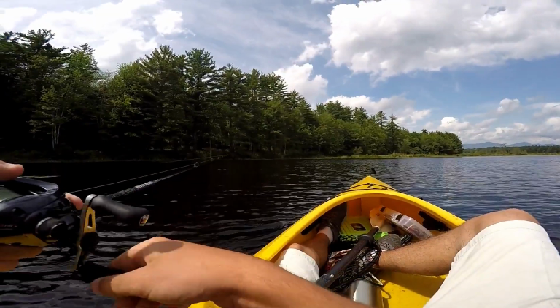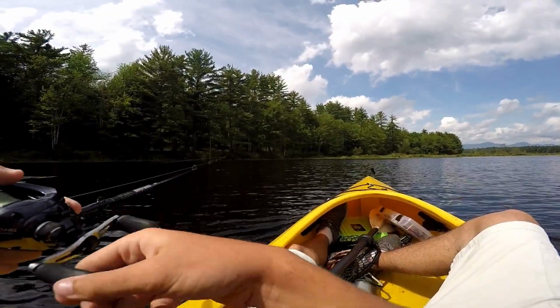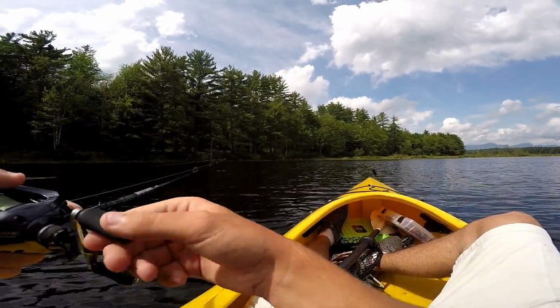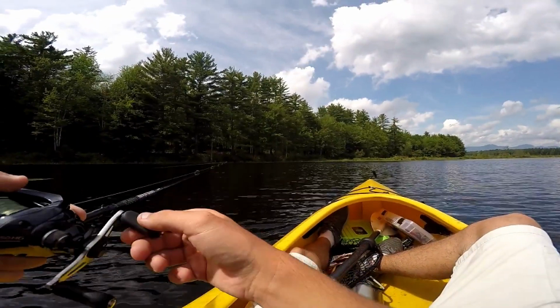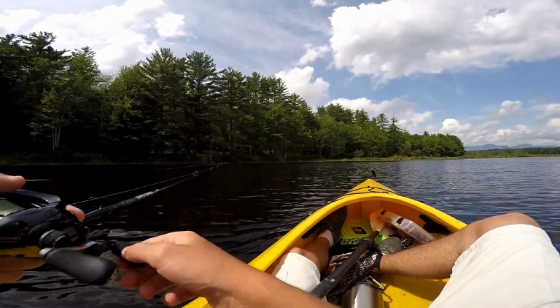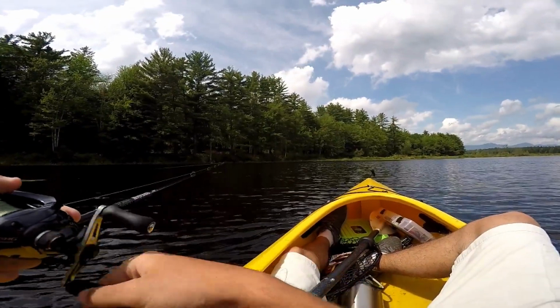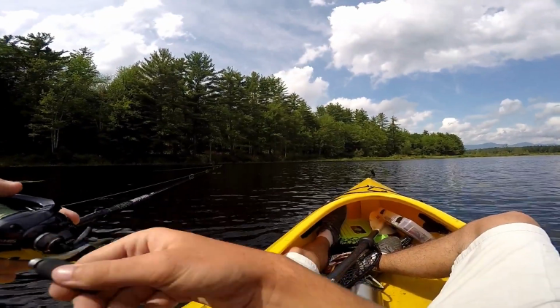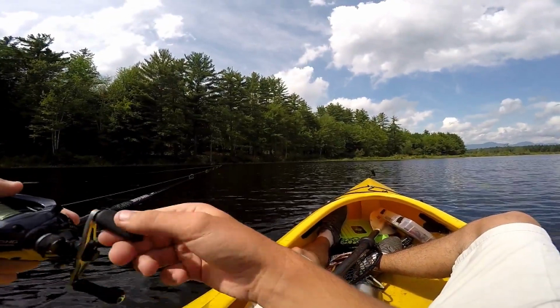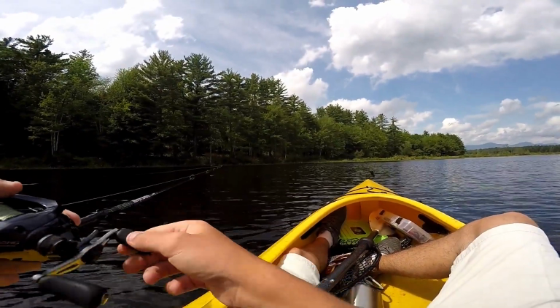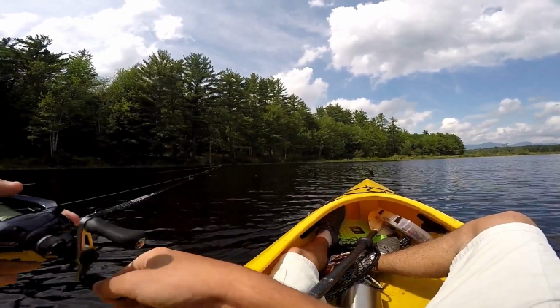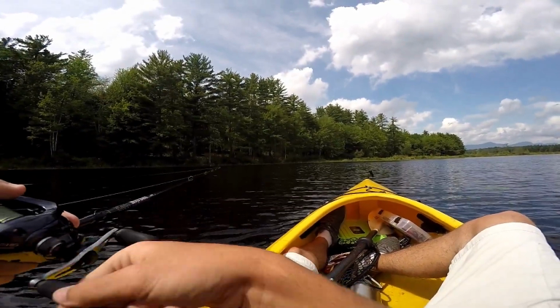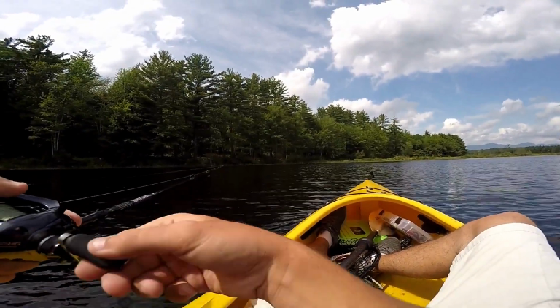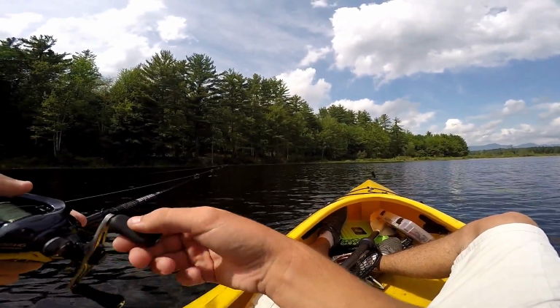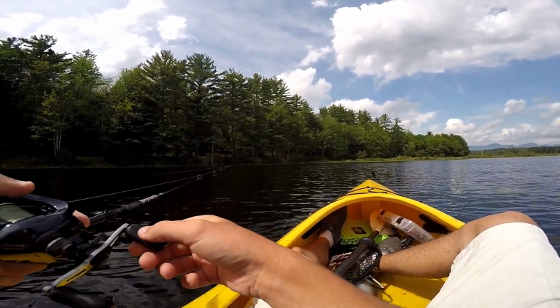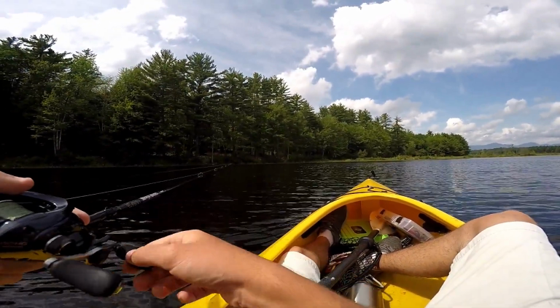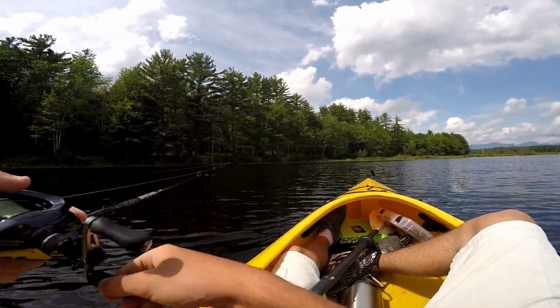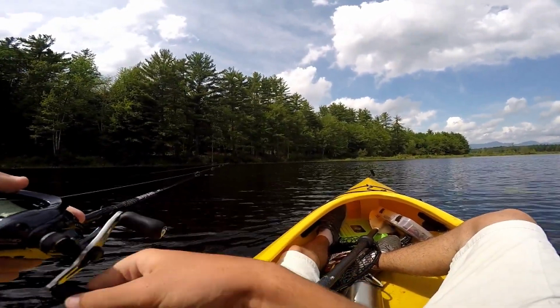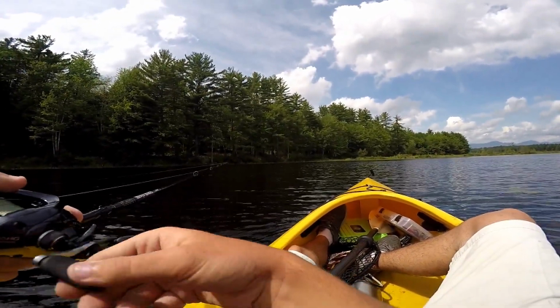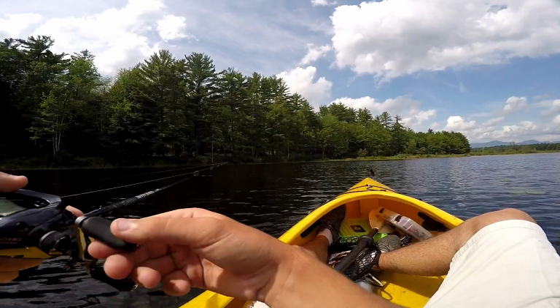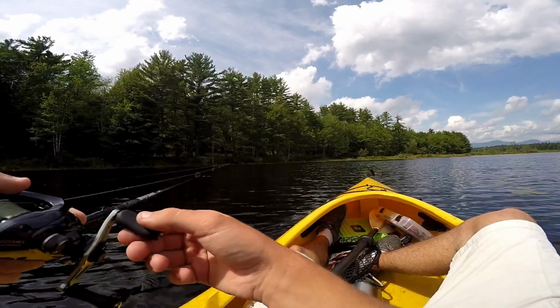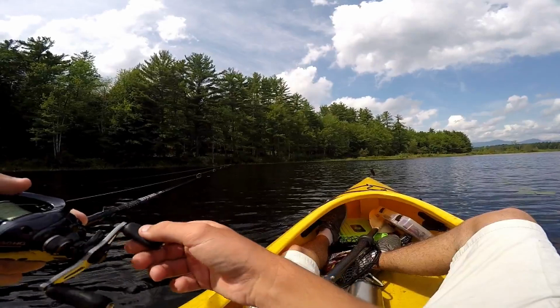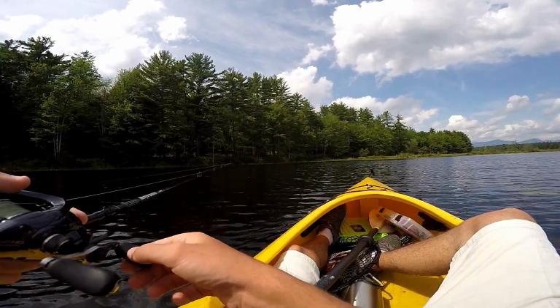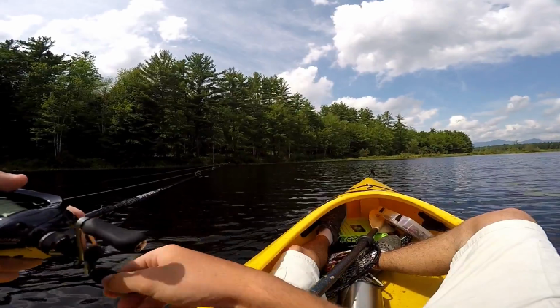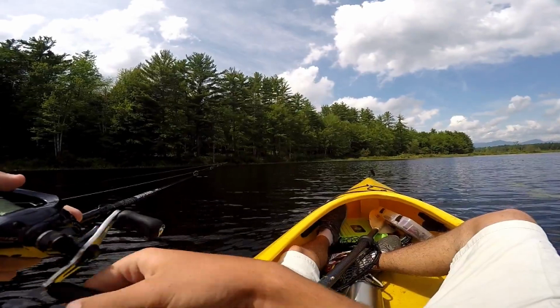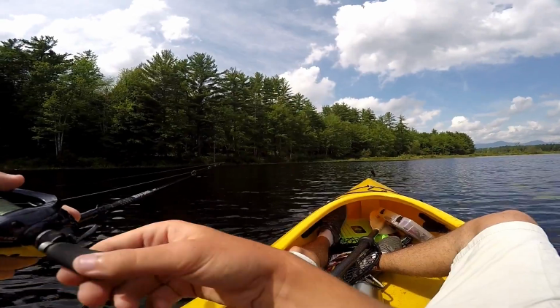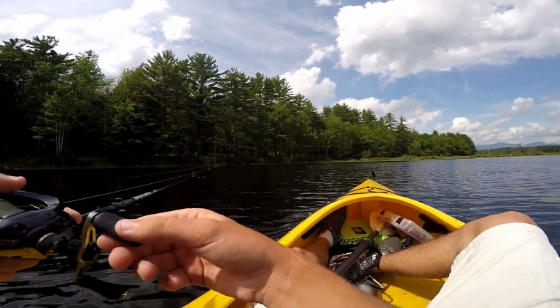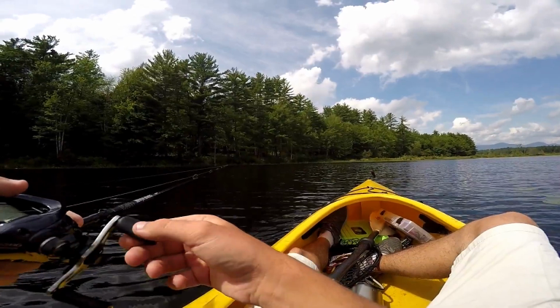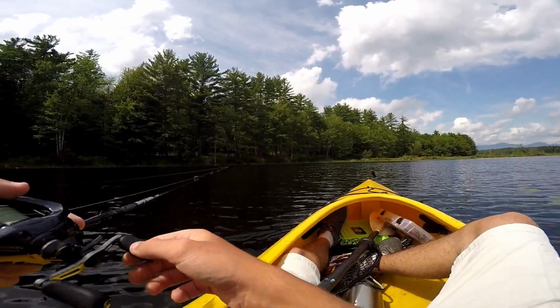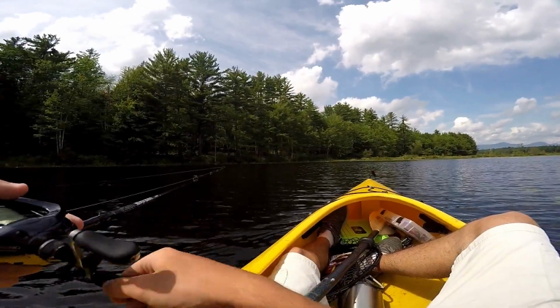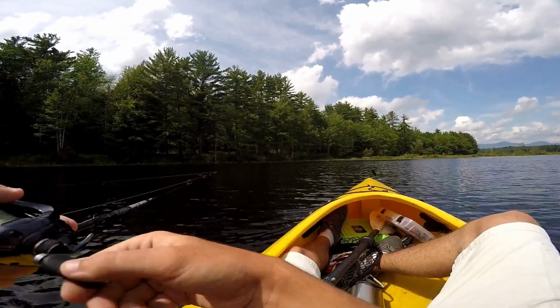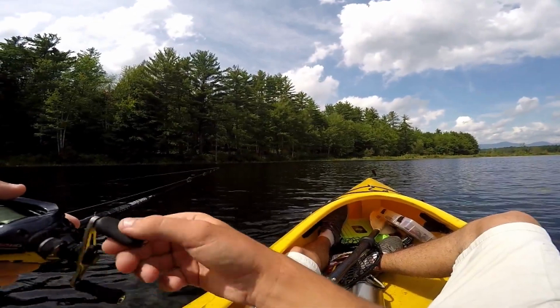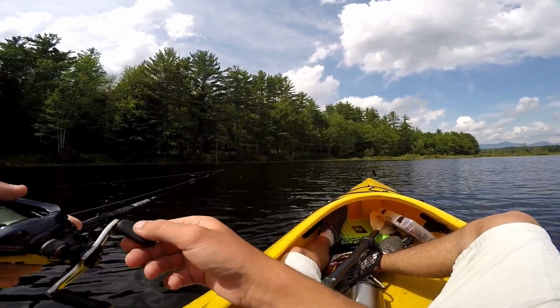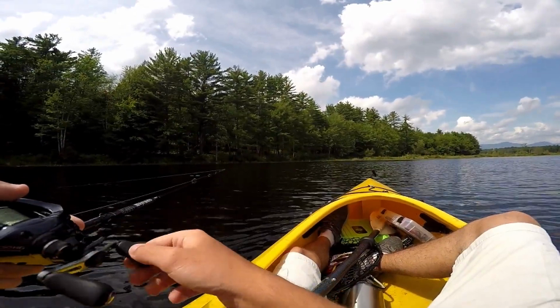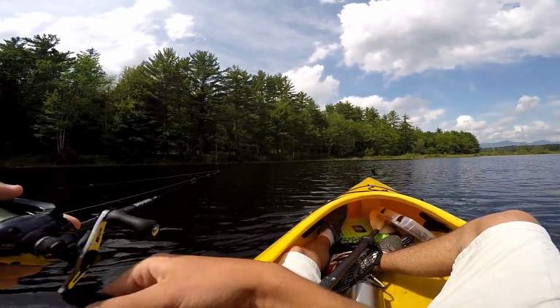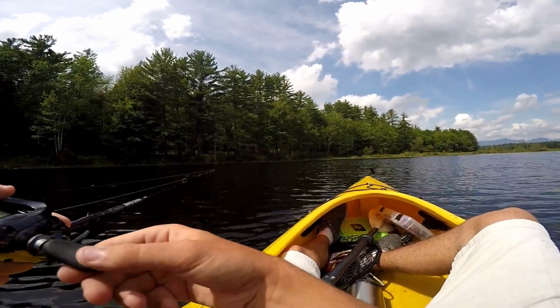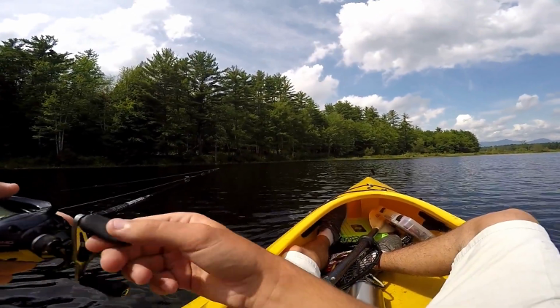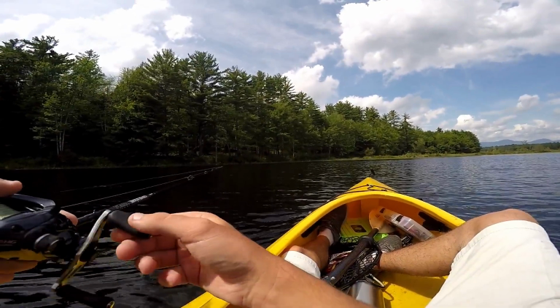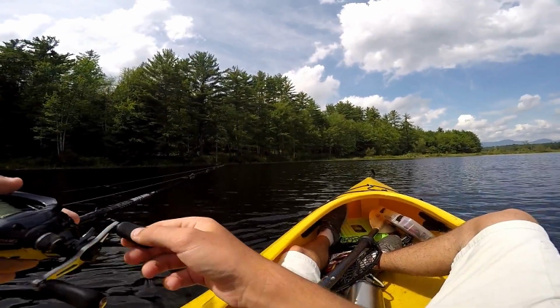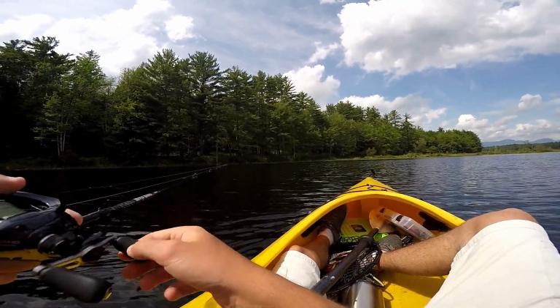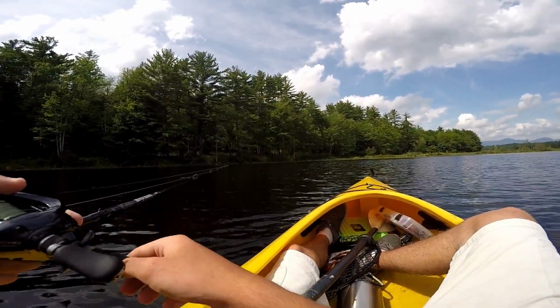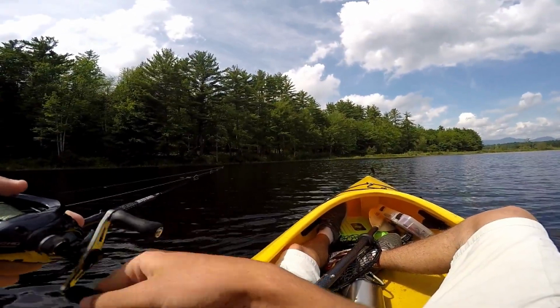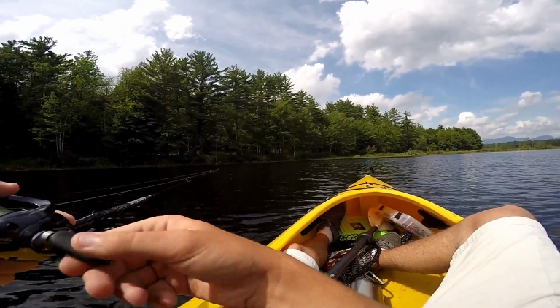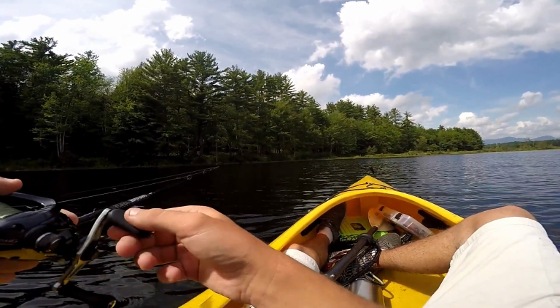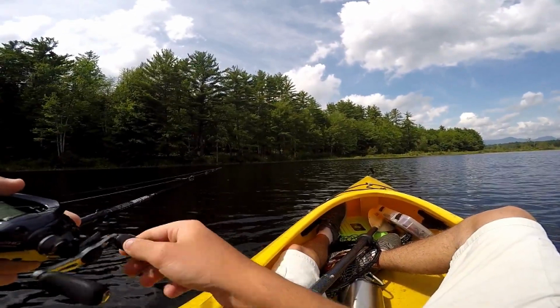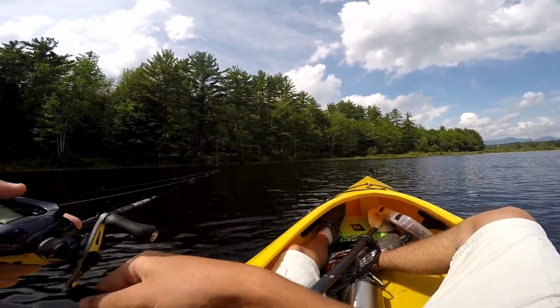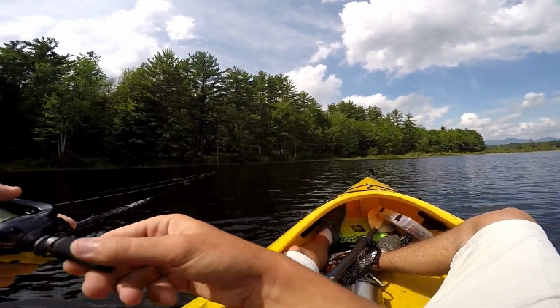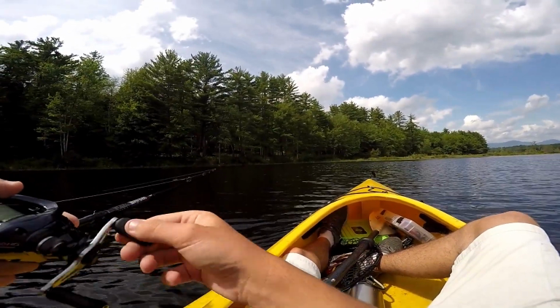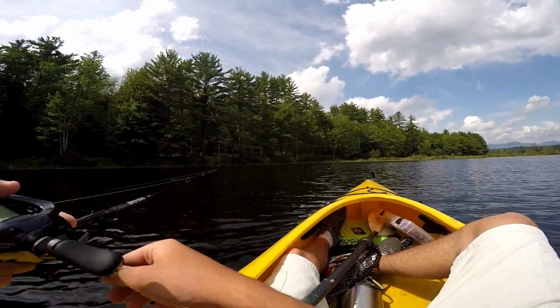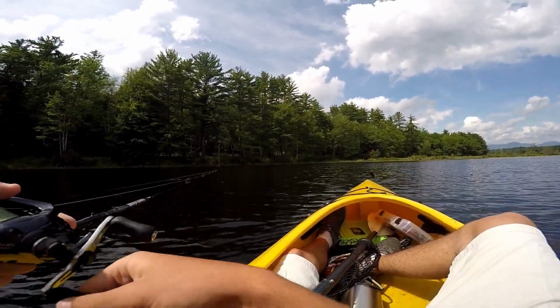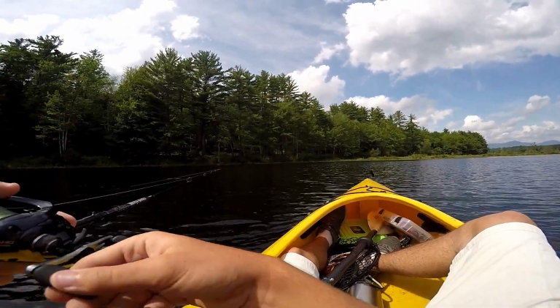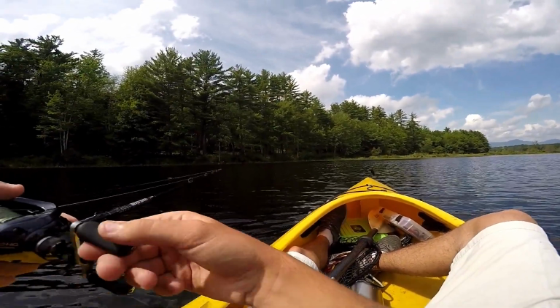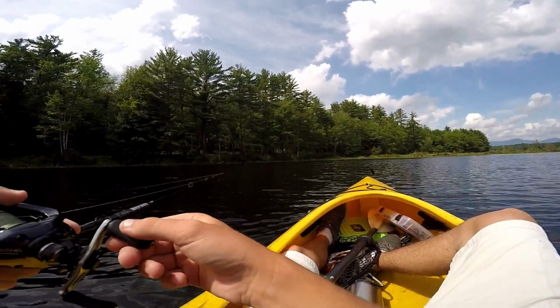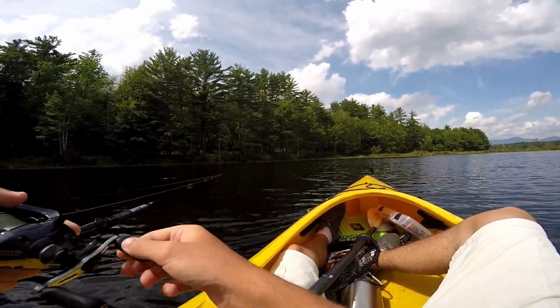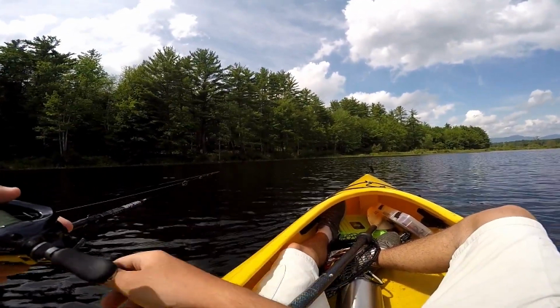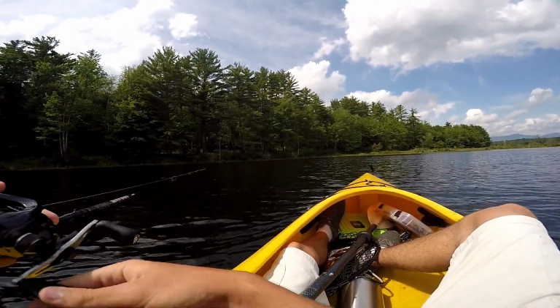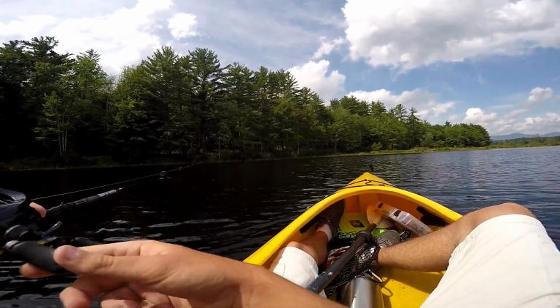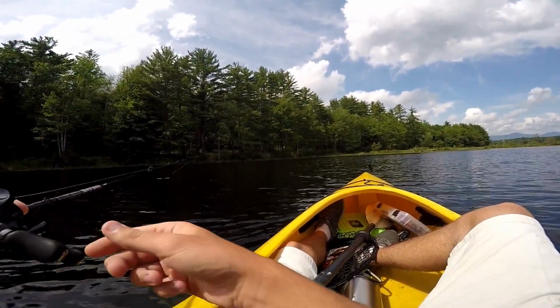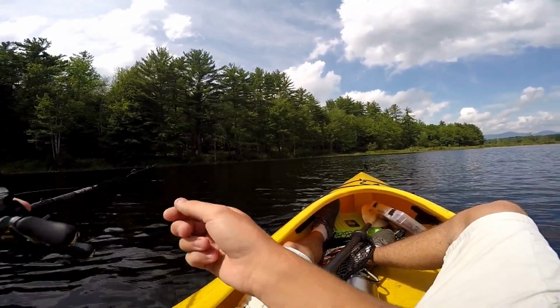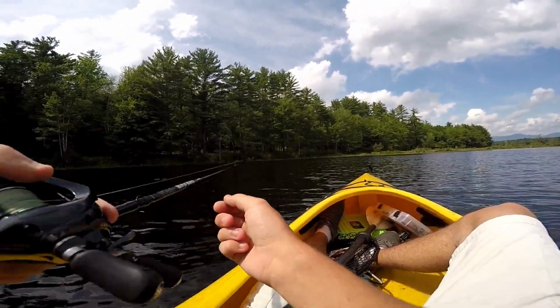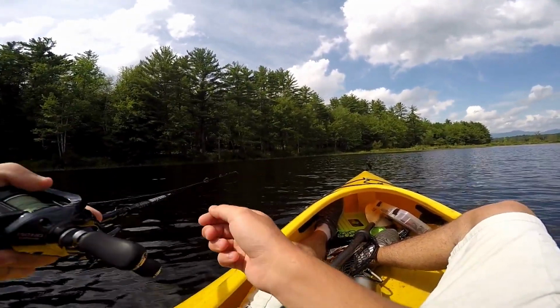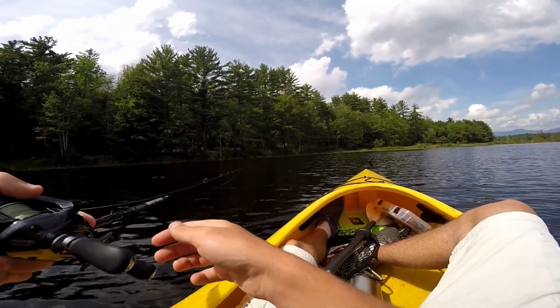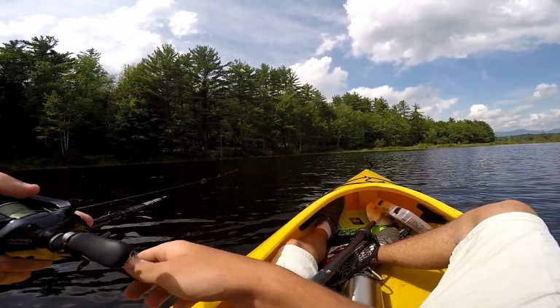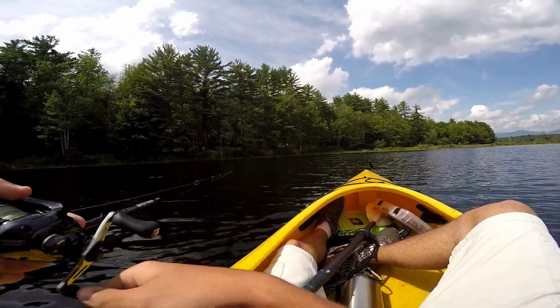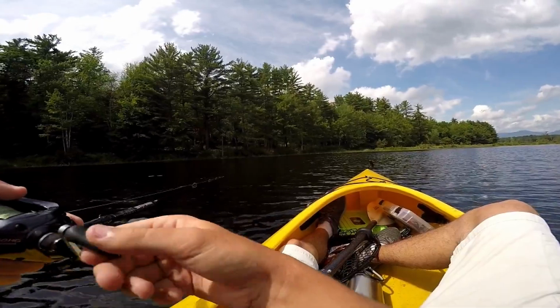Is that a bass, Paul? Paul? Yep. 1.79. Nice.